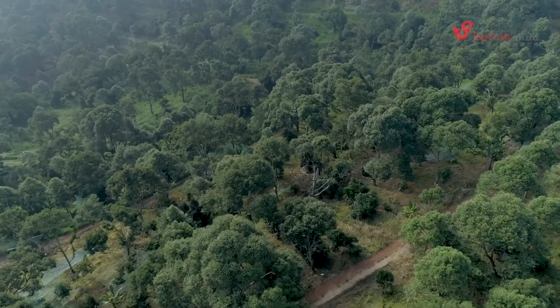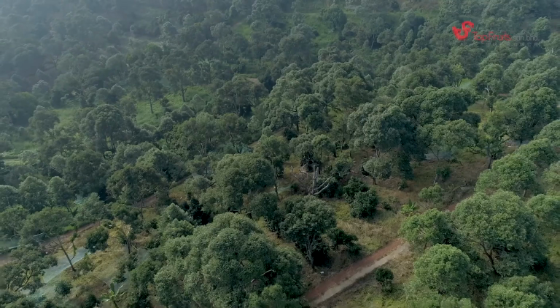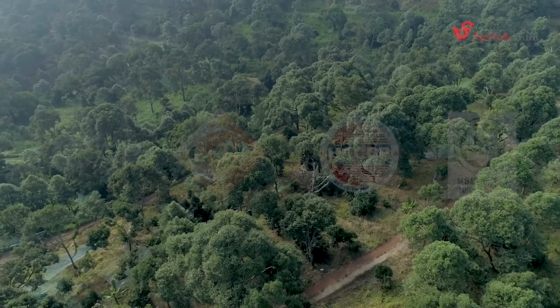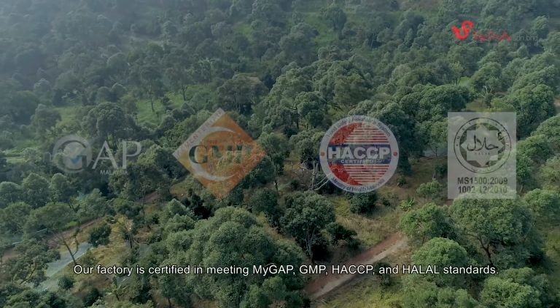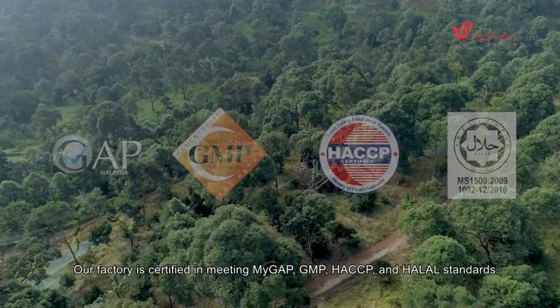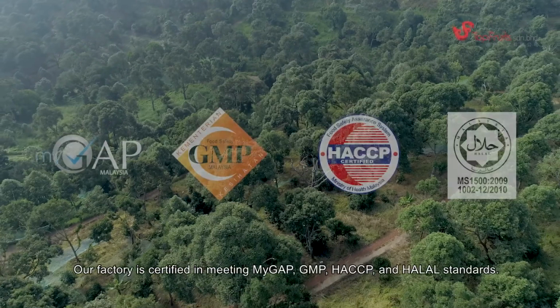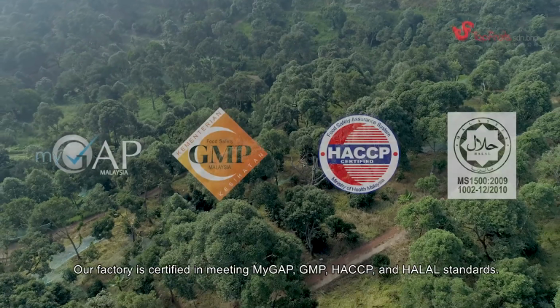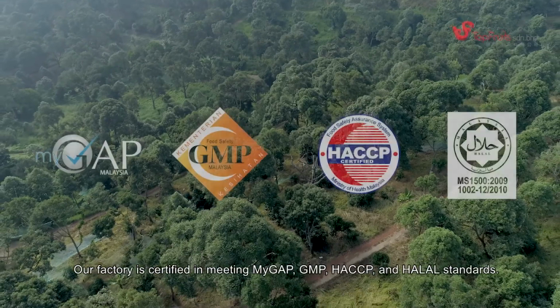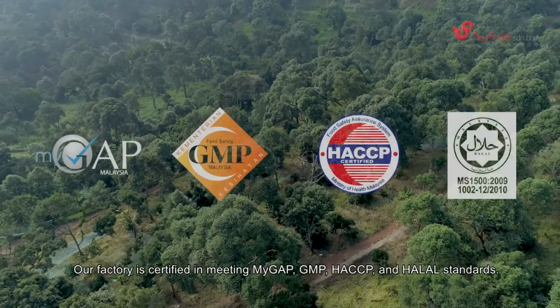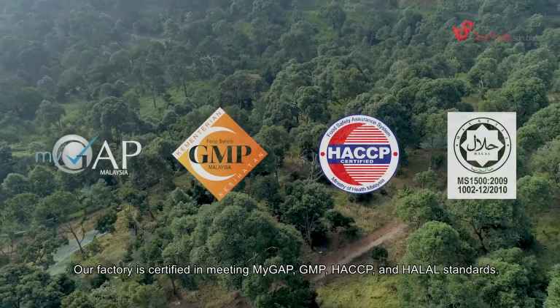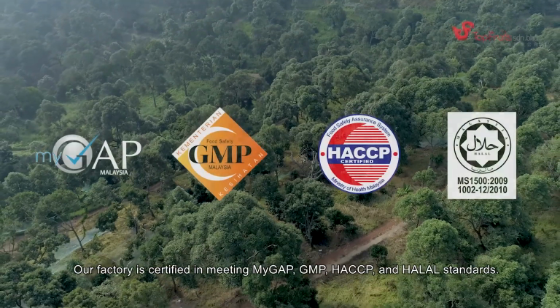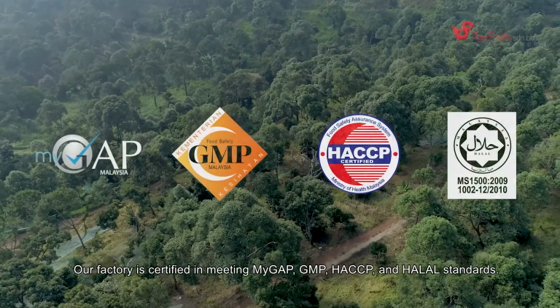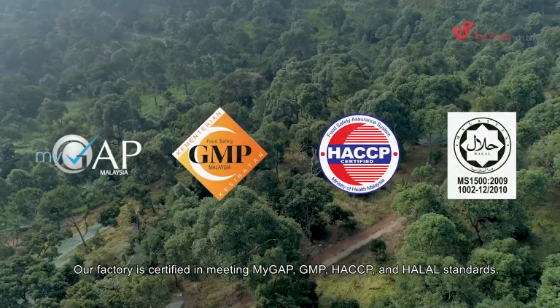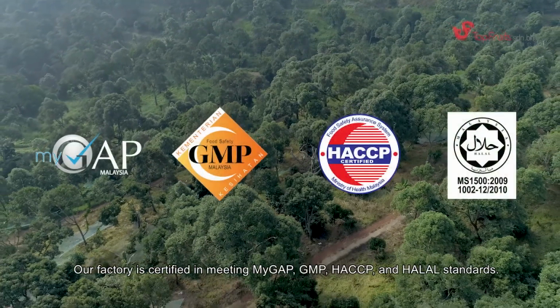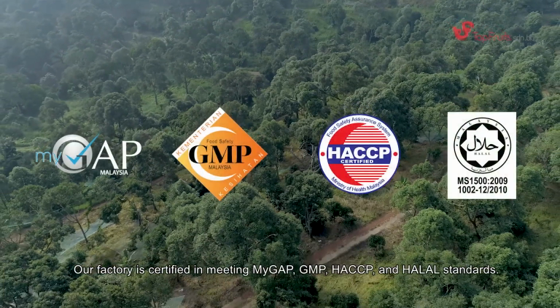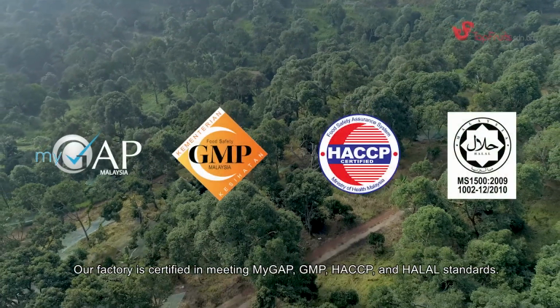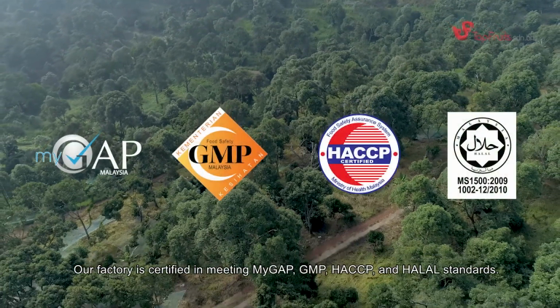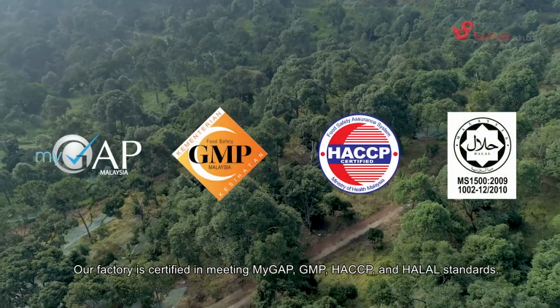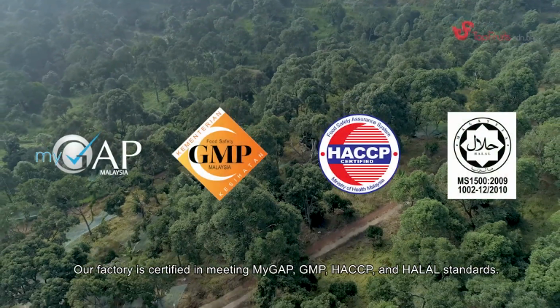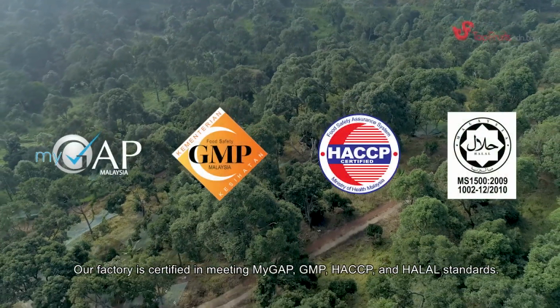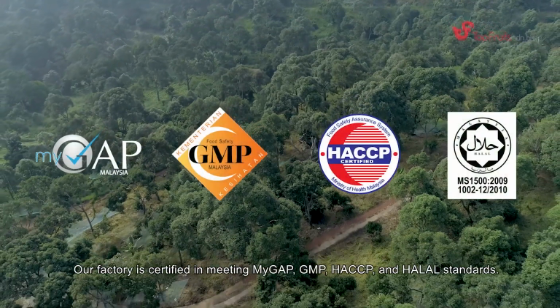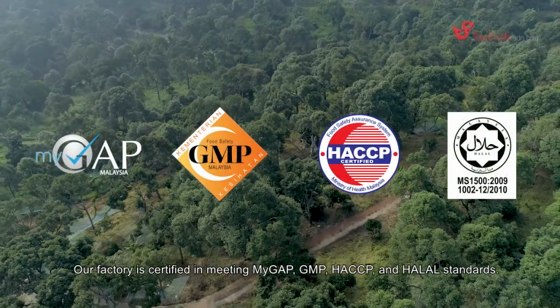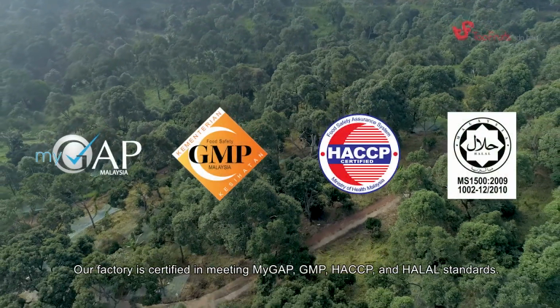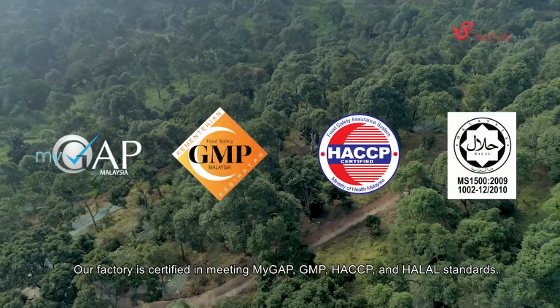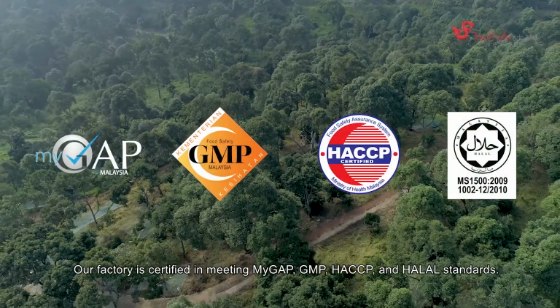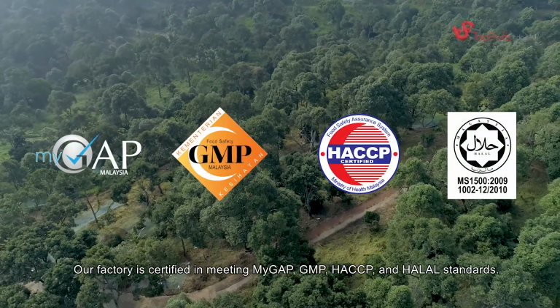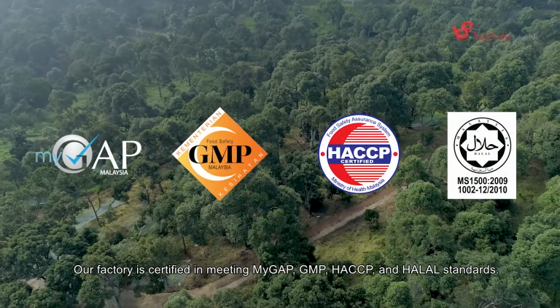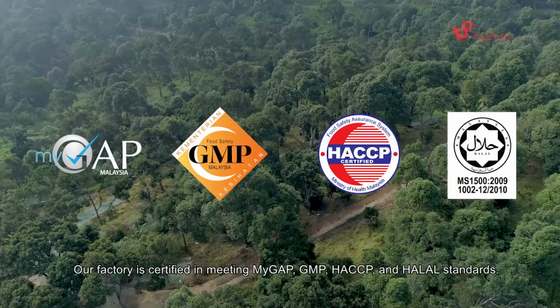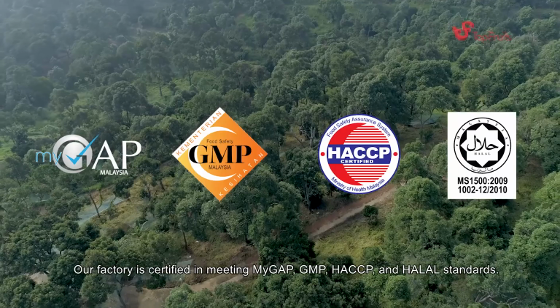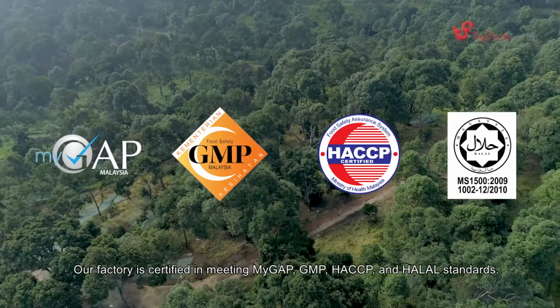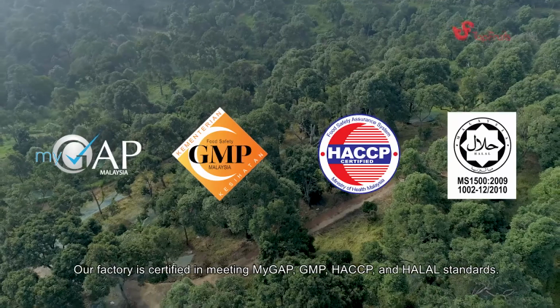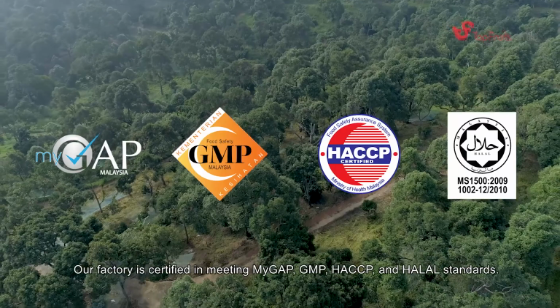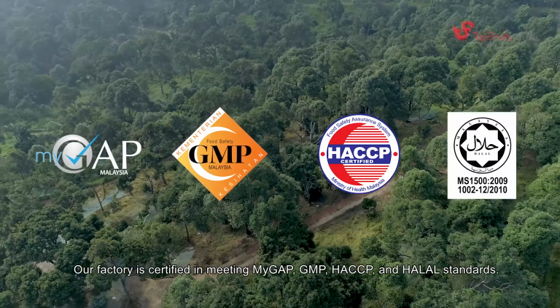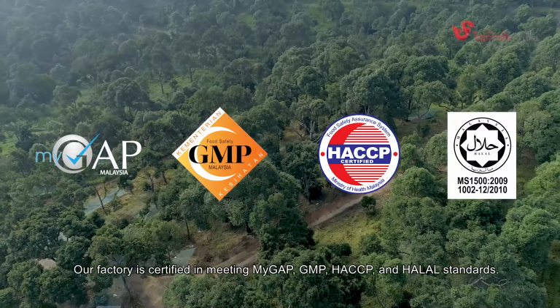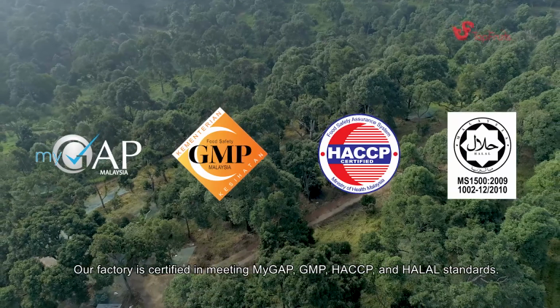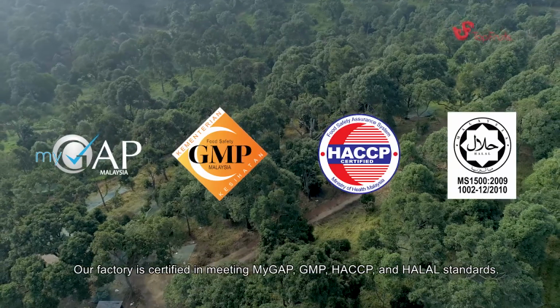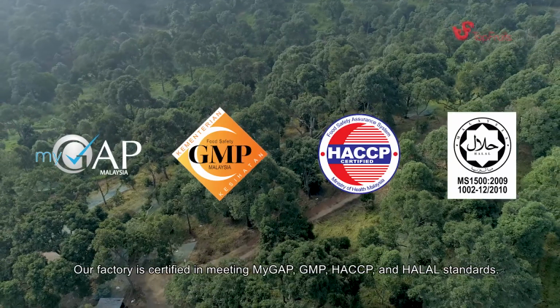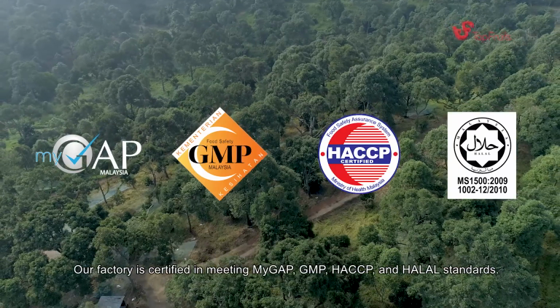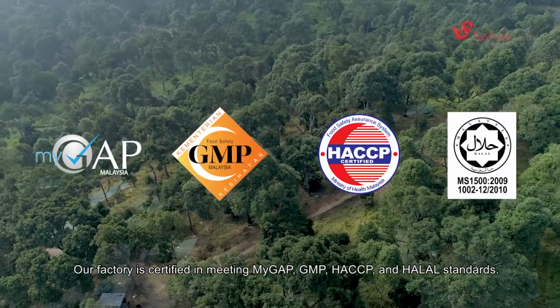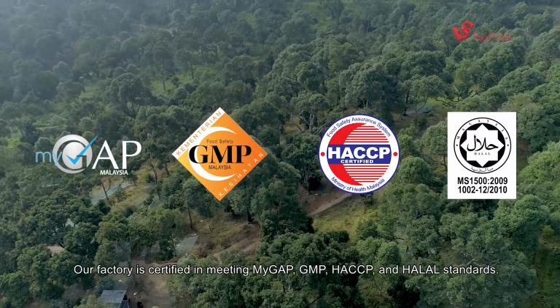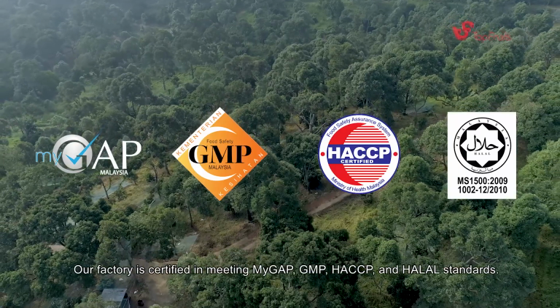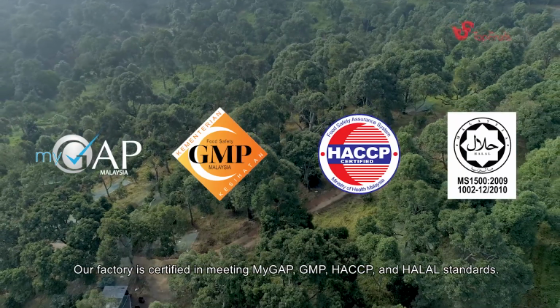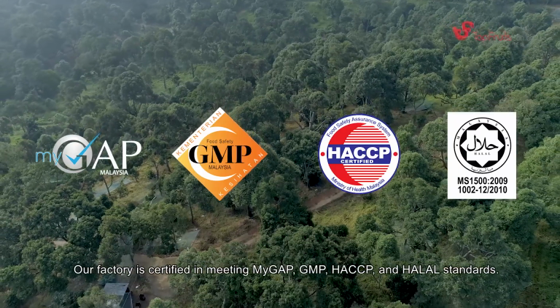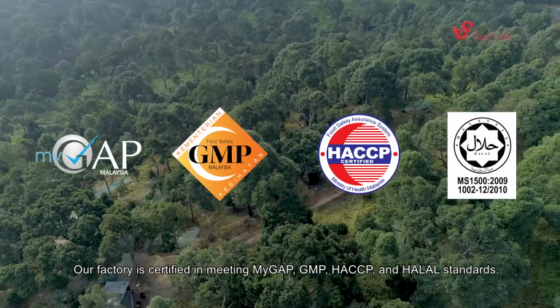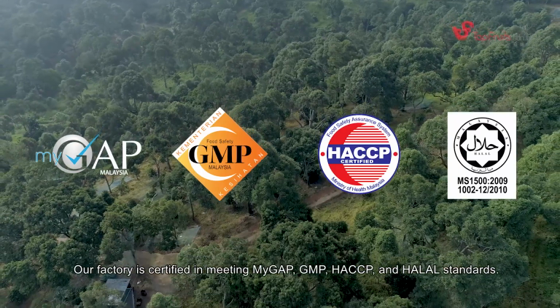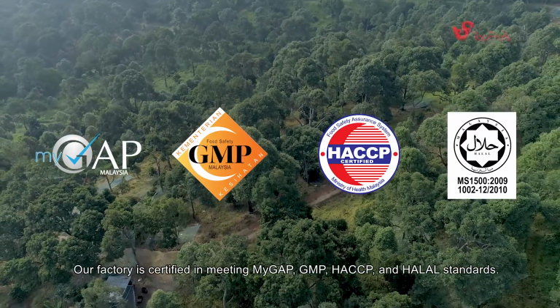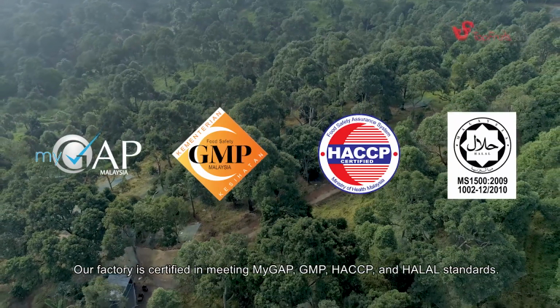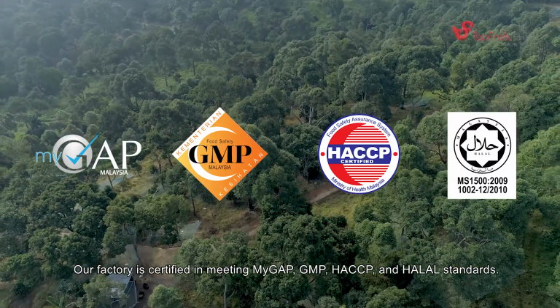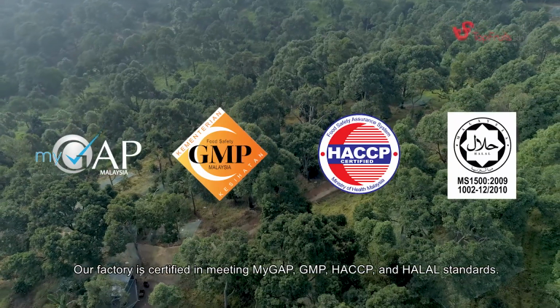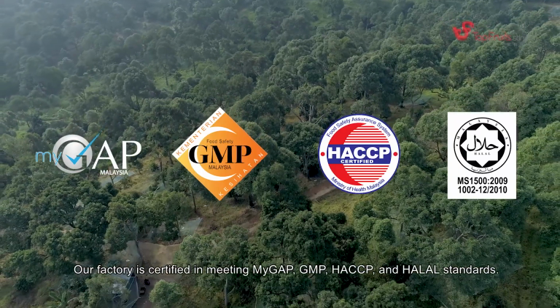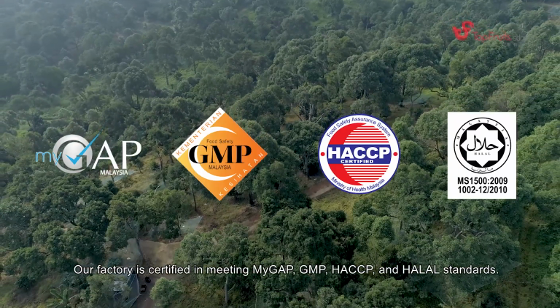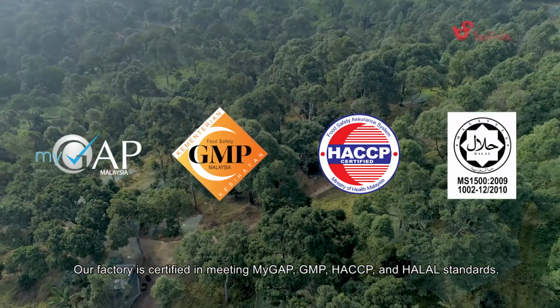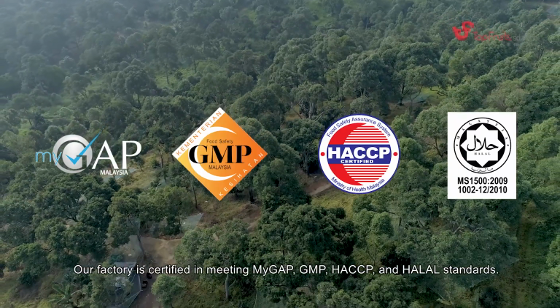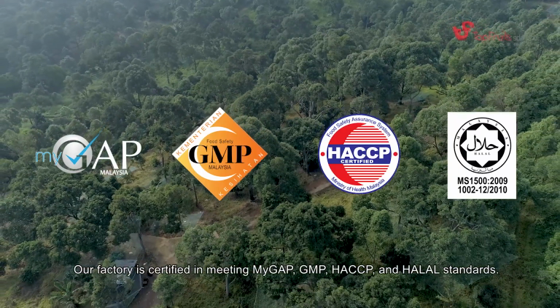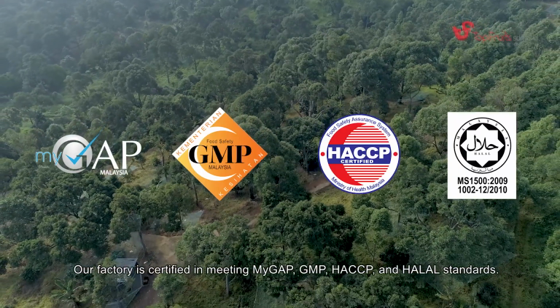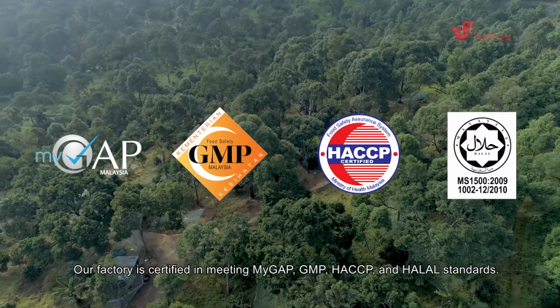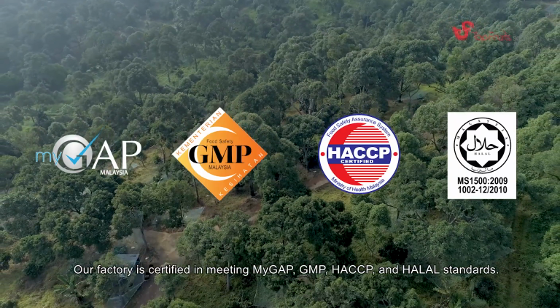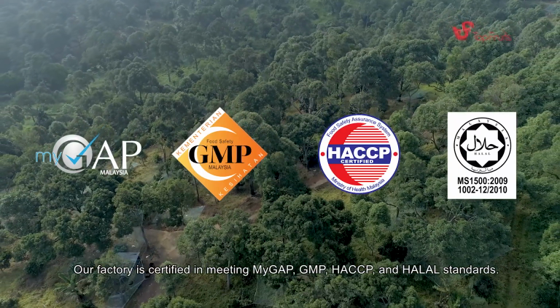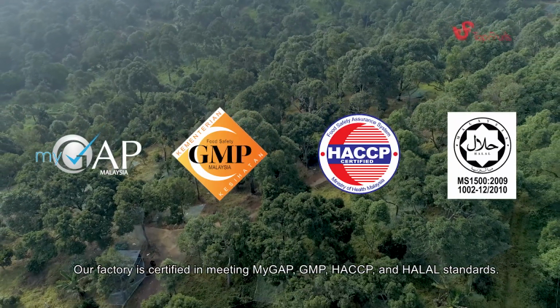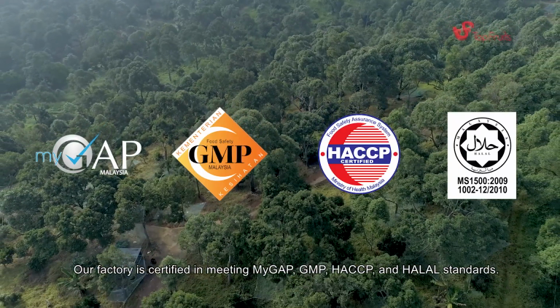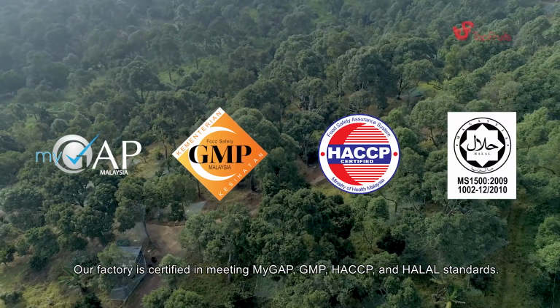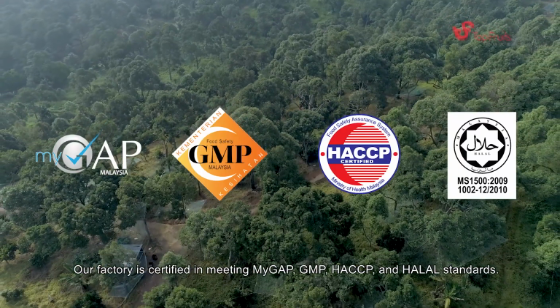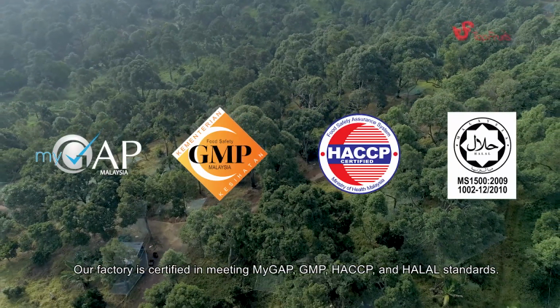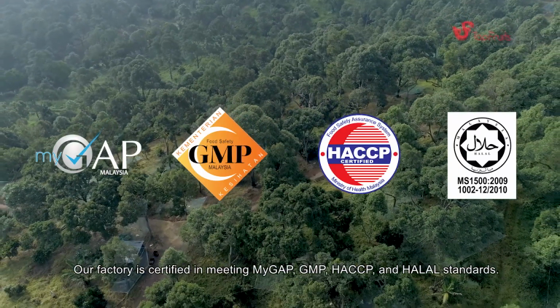Our factory is certified in meeting MYGAP, GMP, HACCP, and HALAL standards.